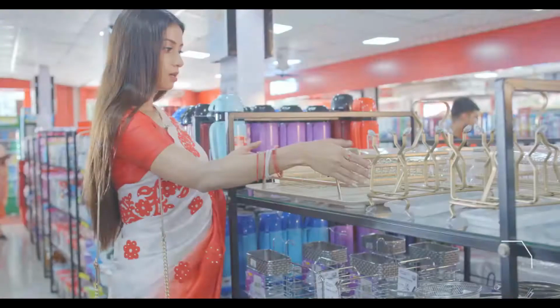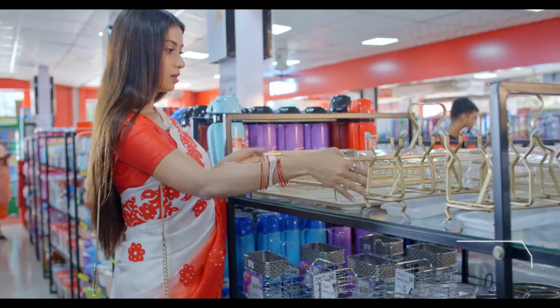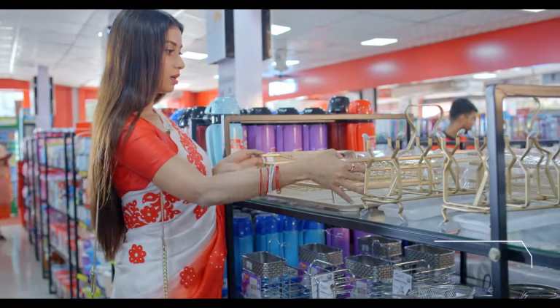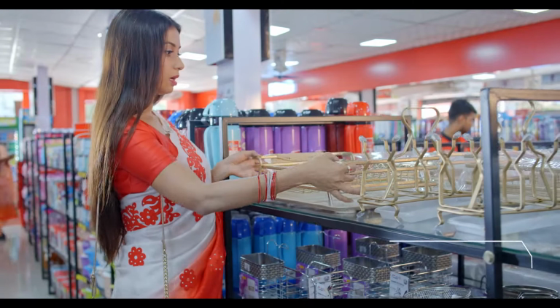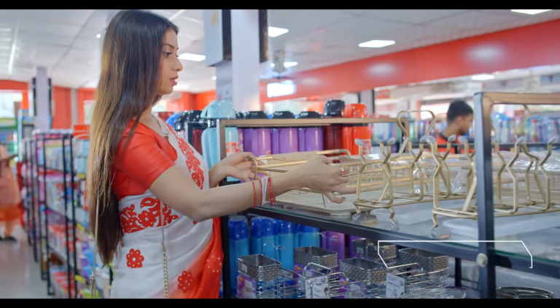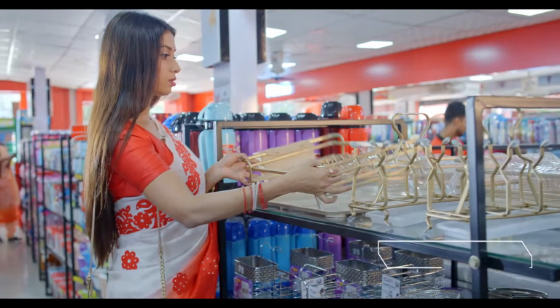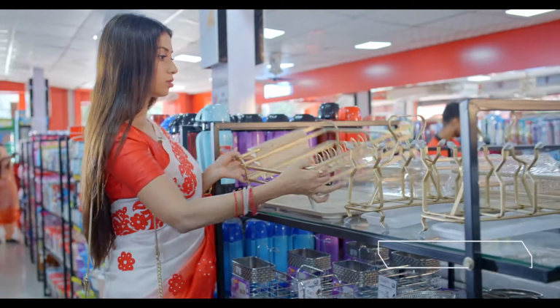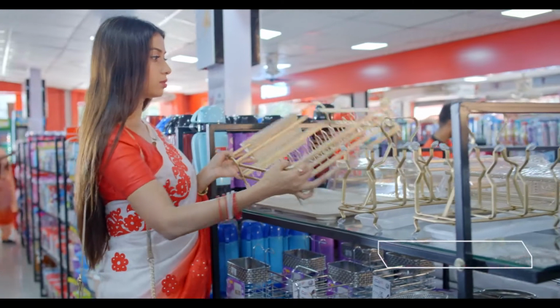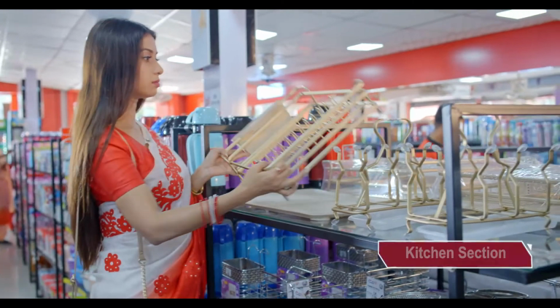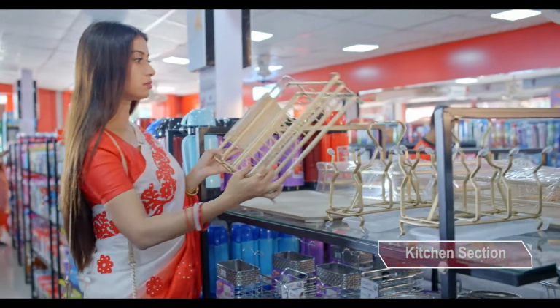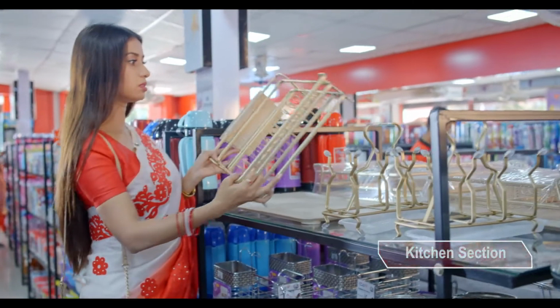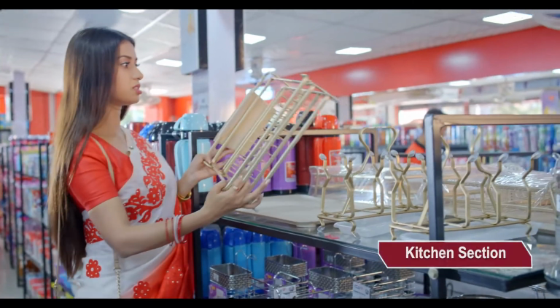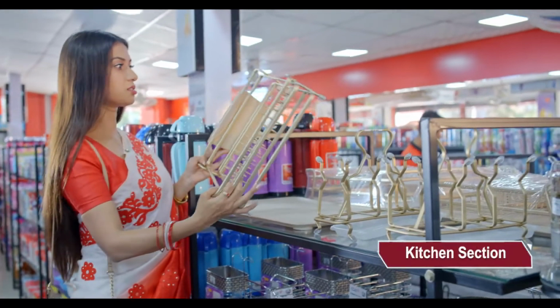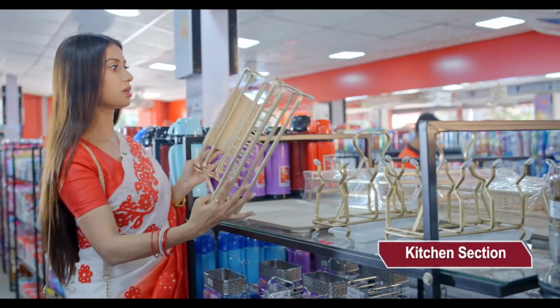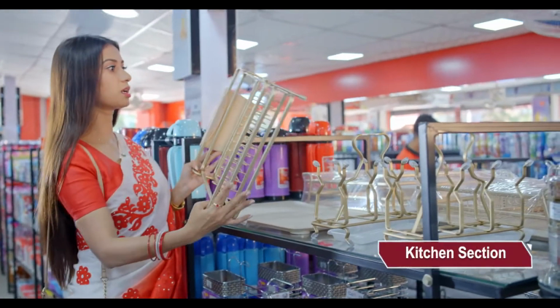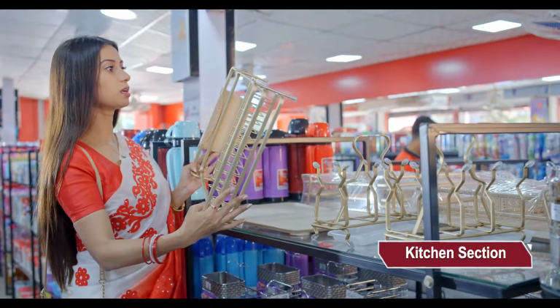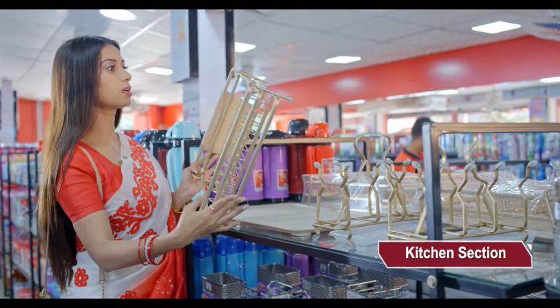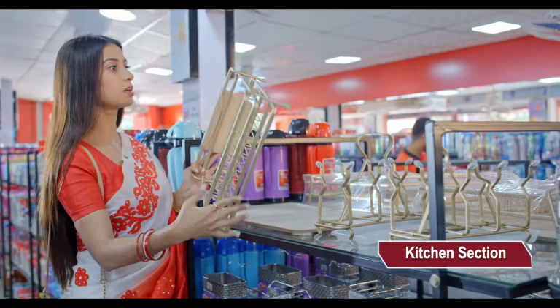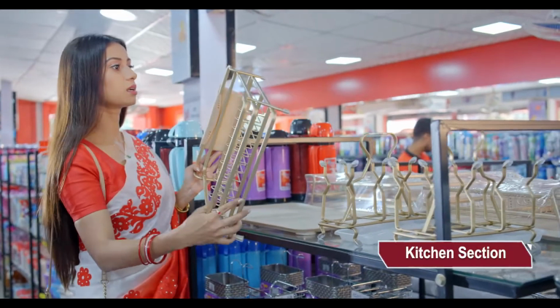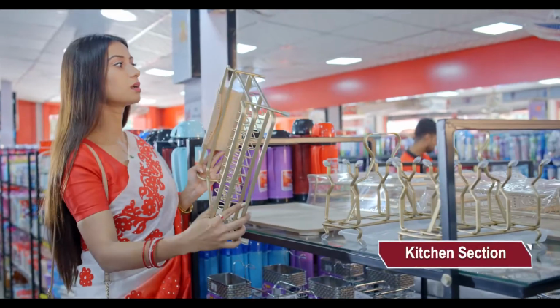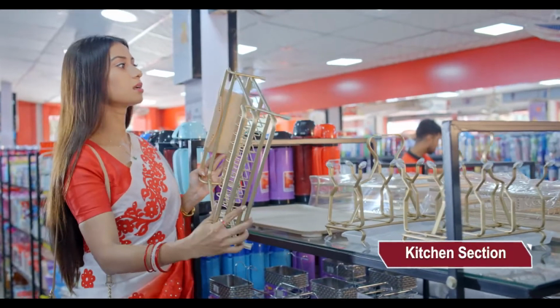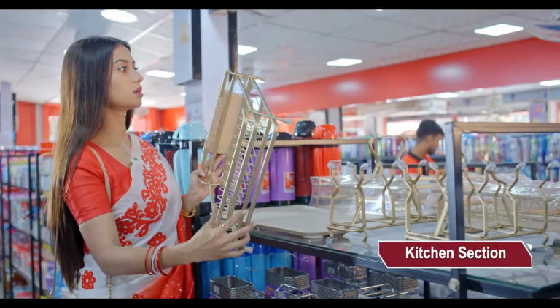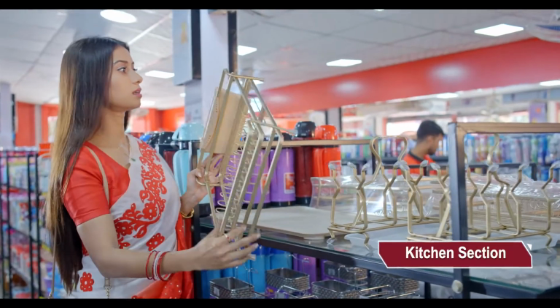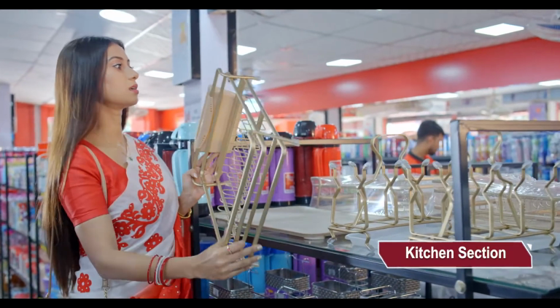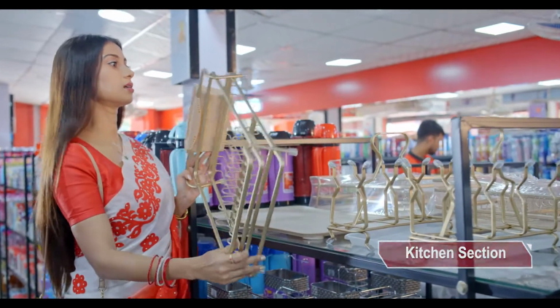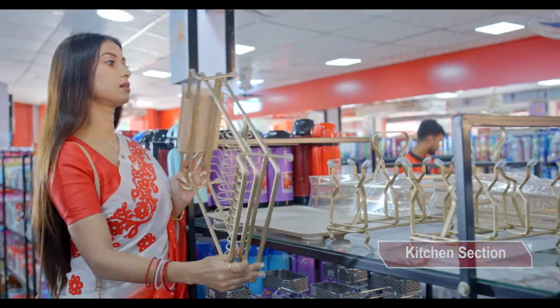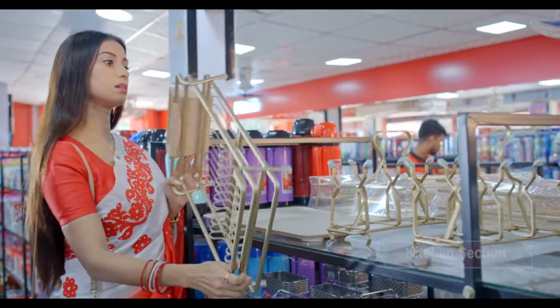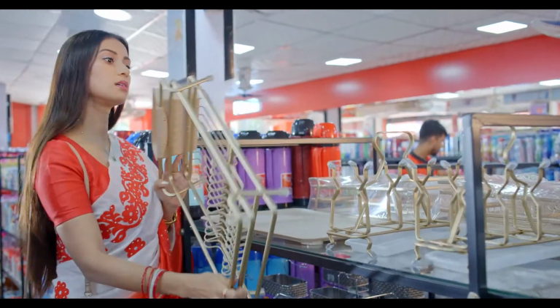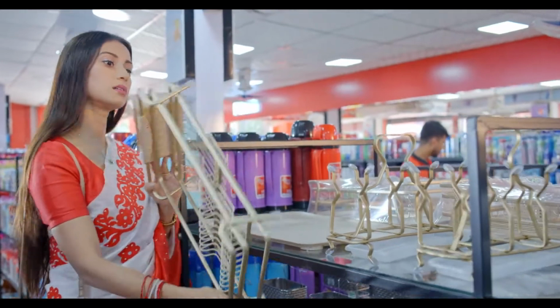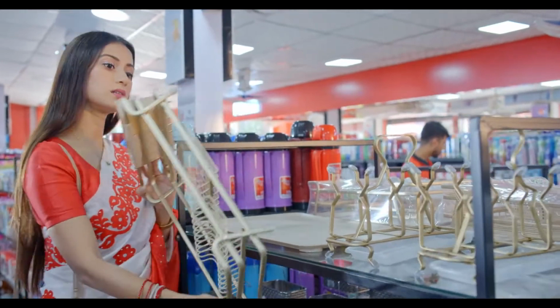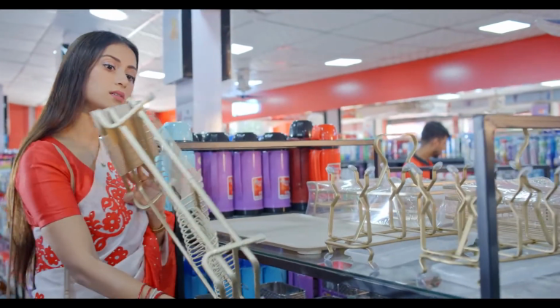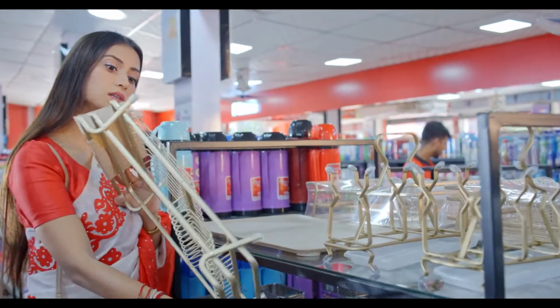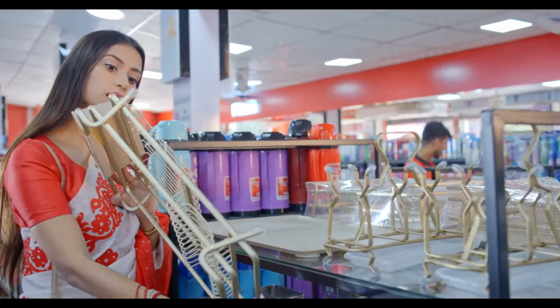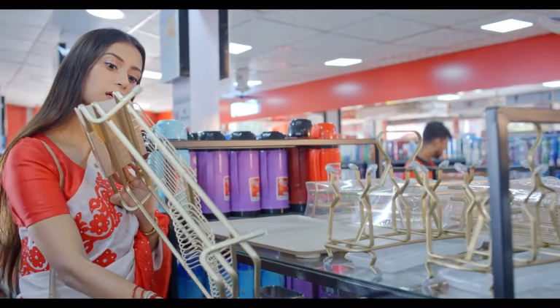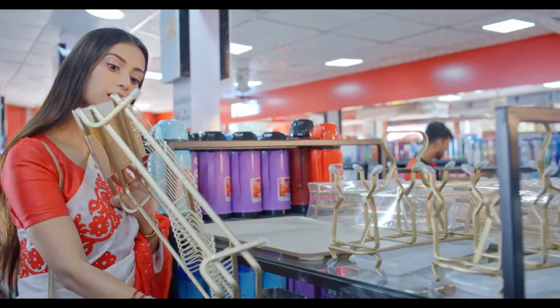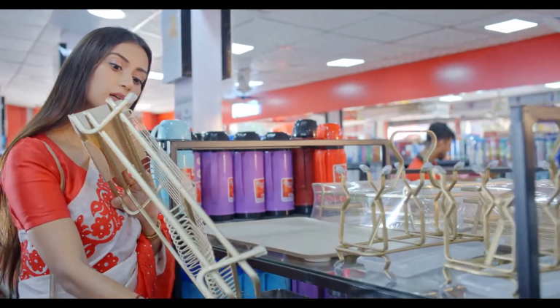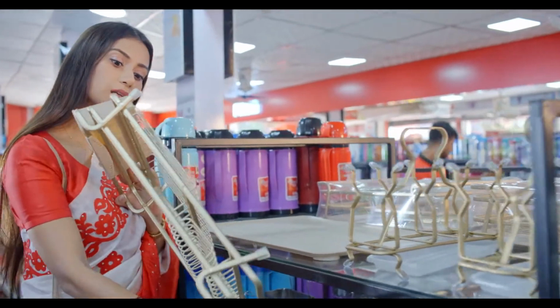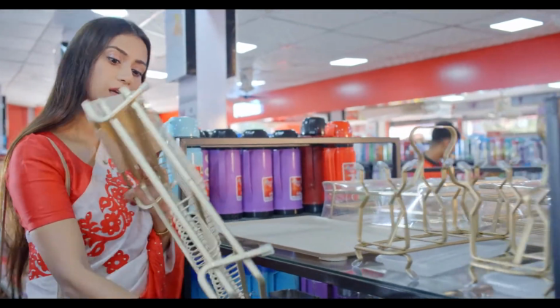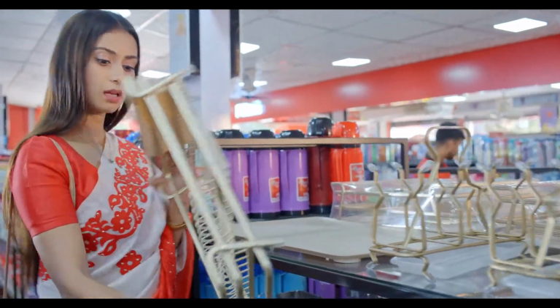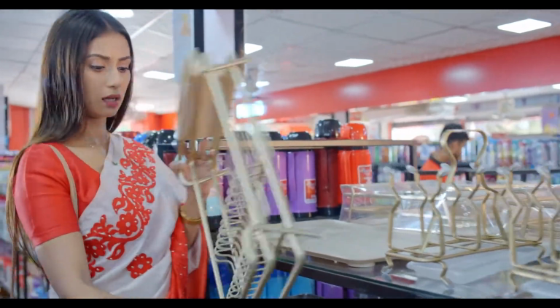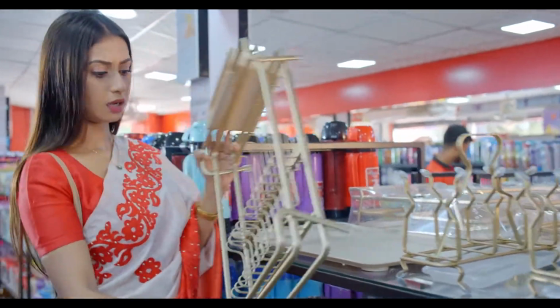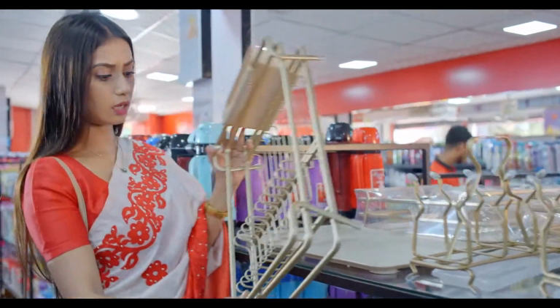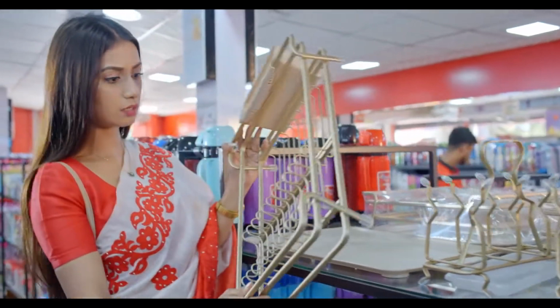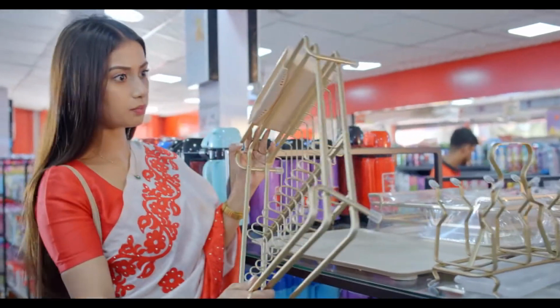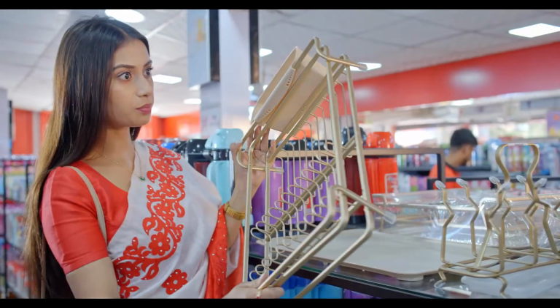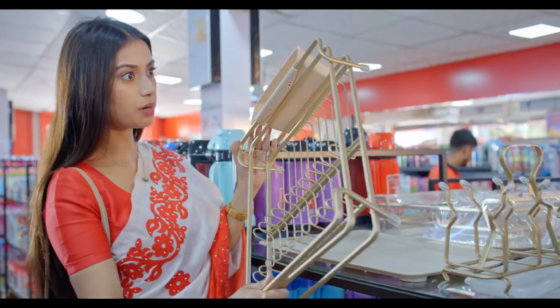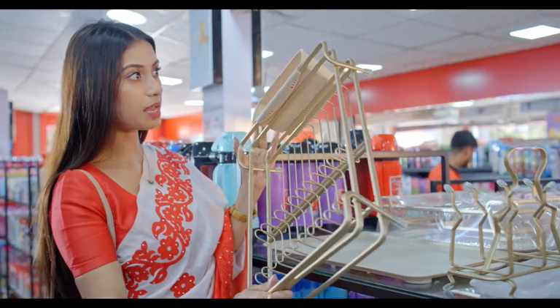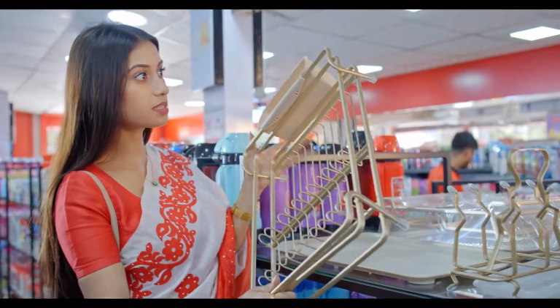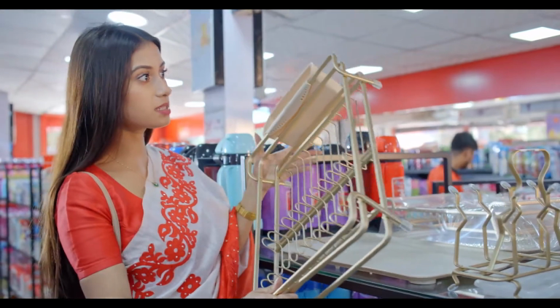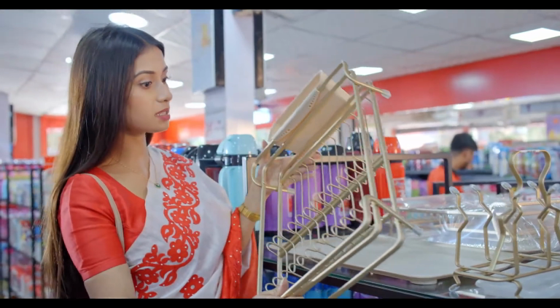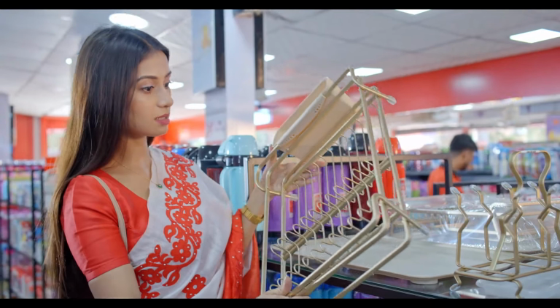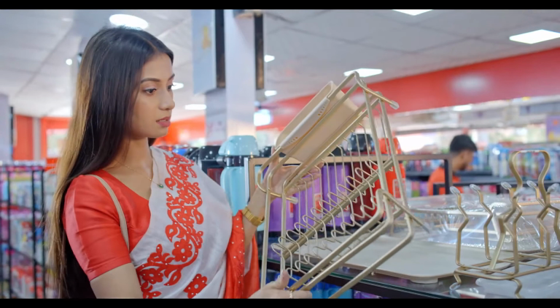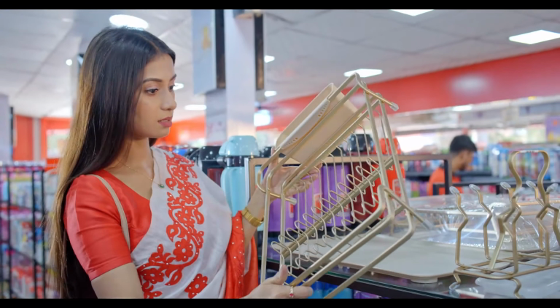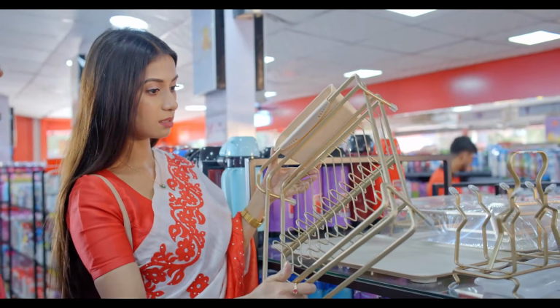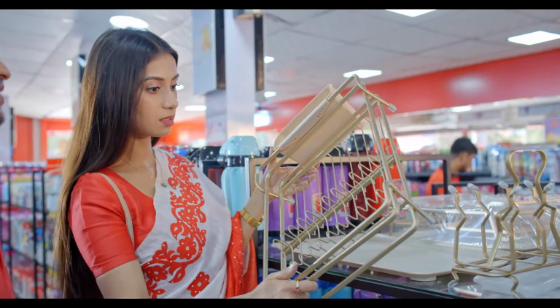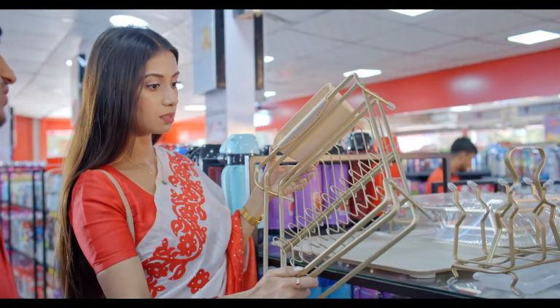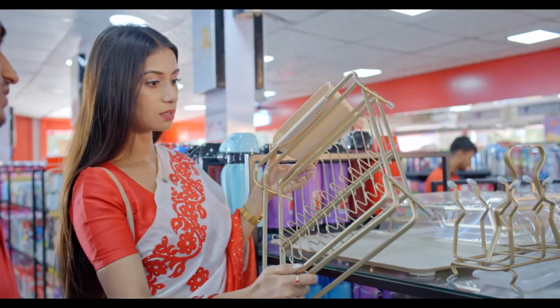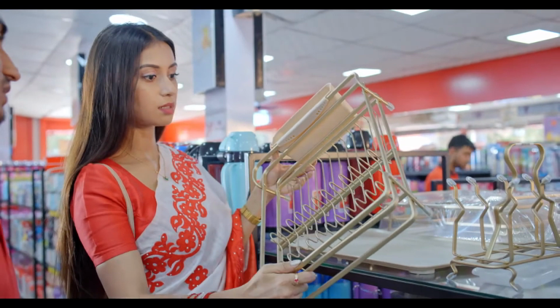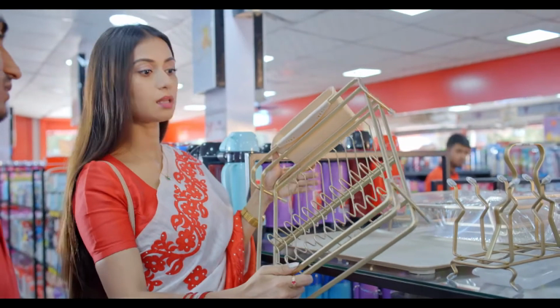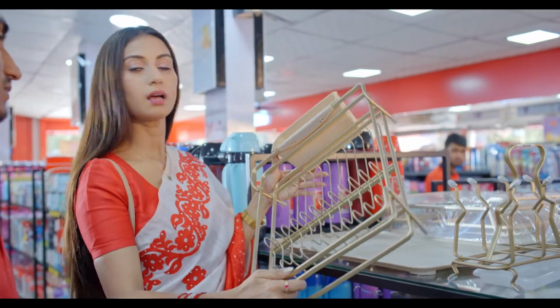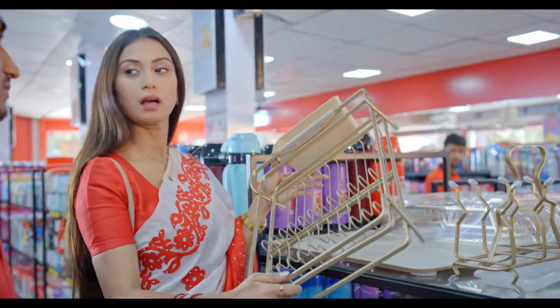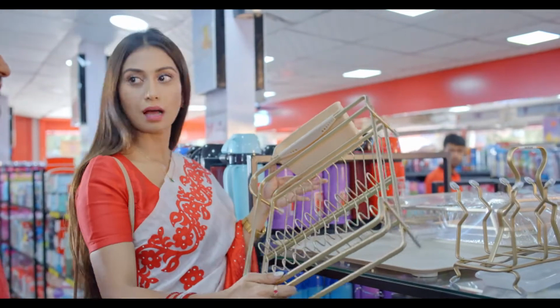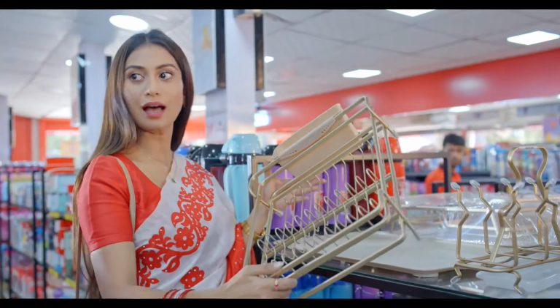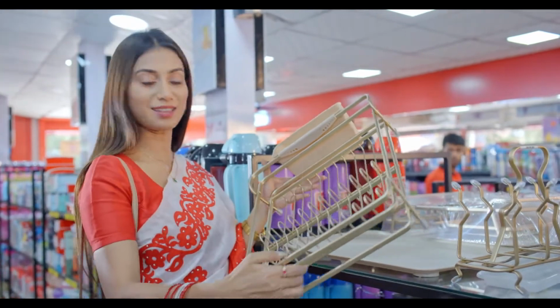This is a dish rack — a kitchen dish rack. The price is $3000.